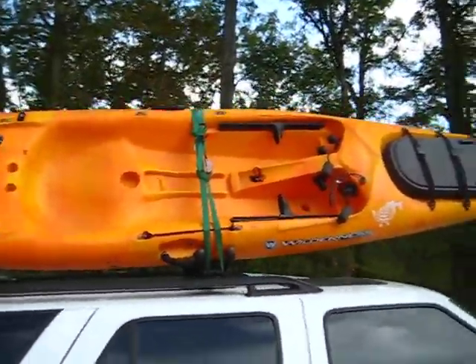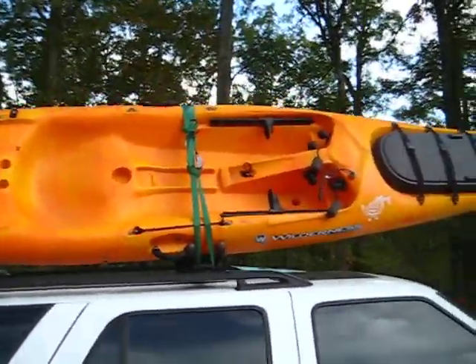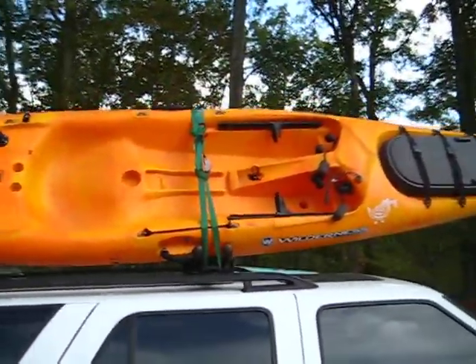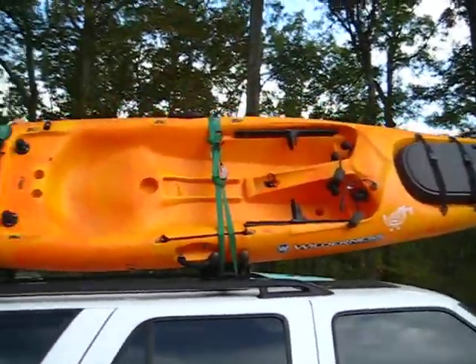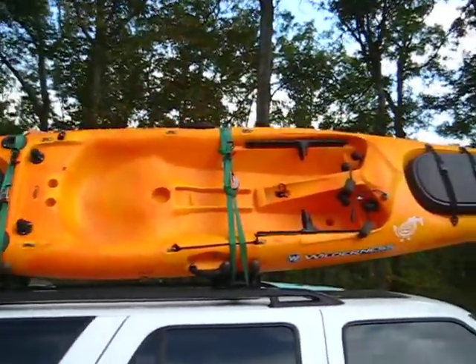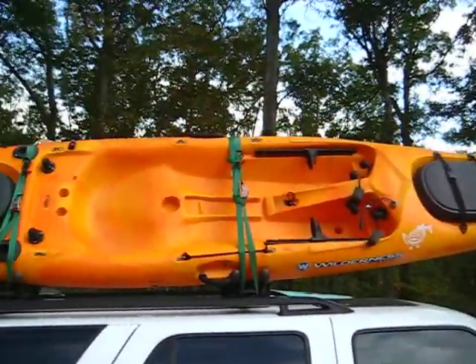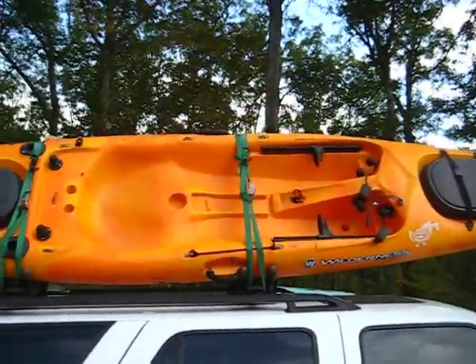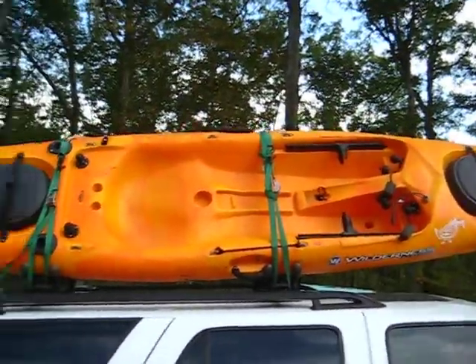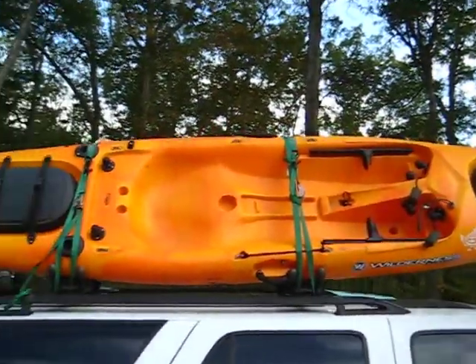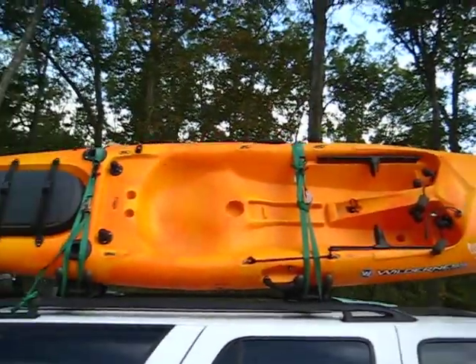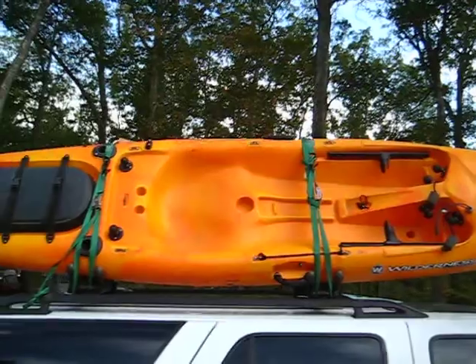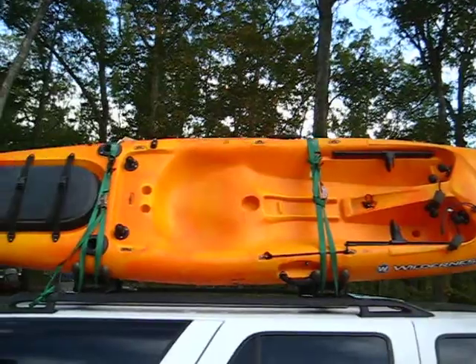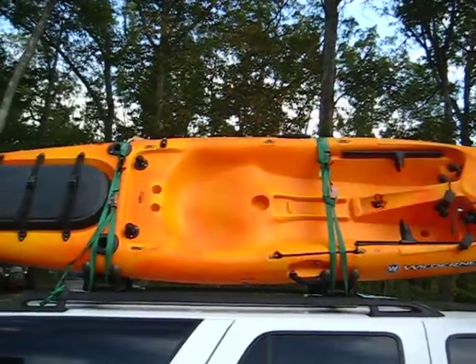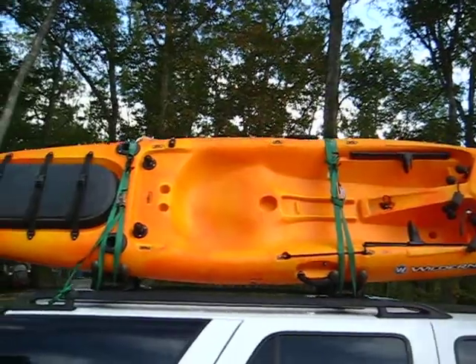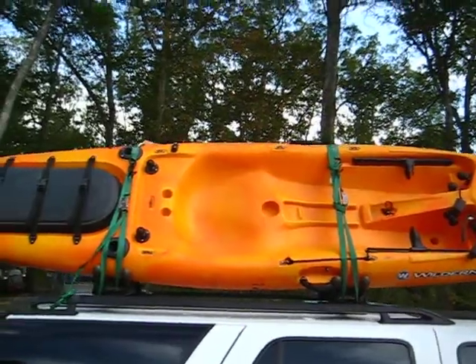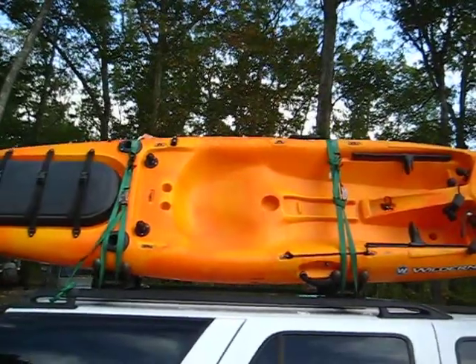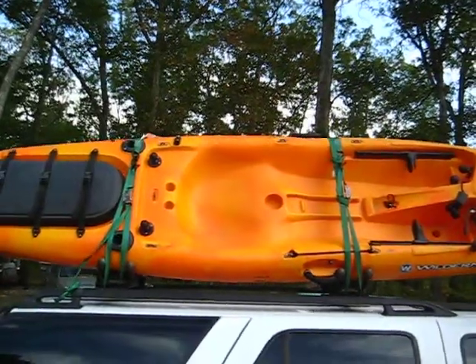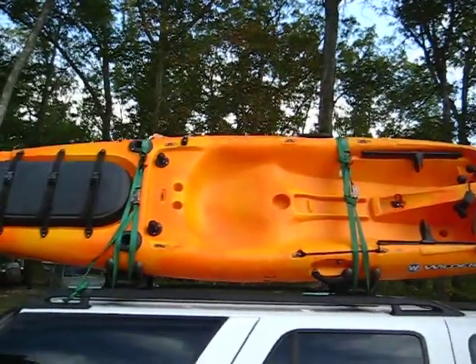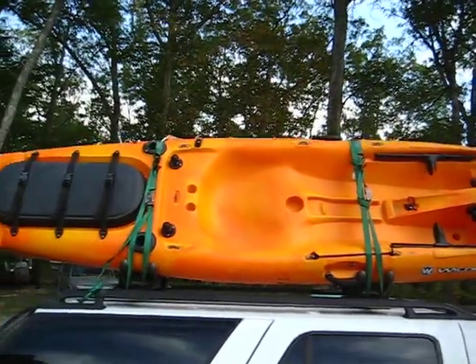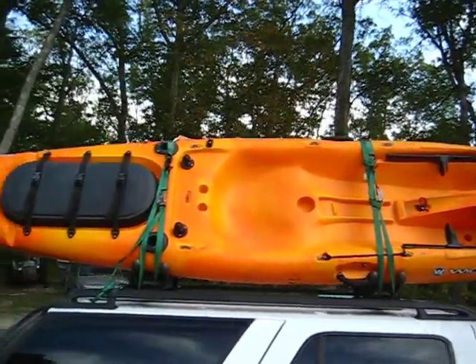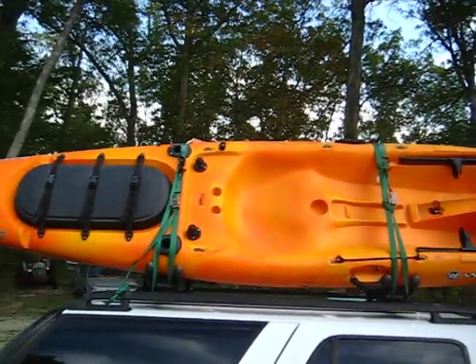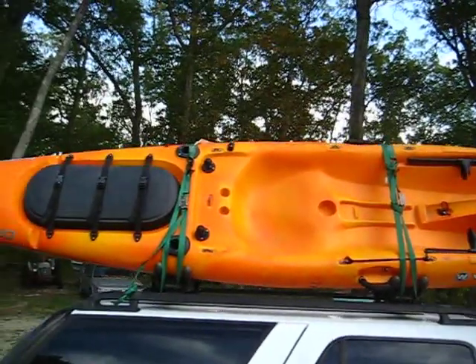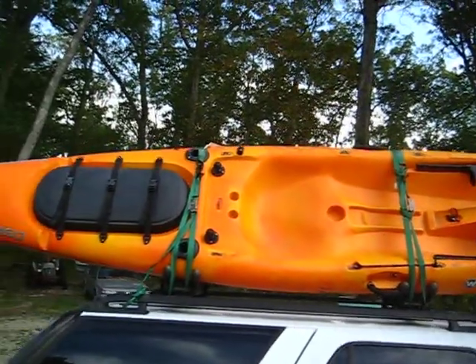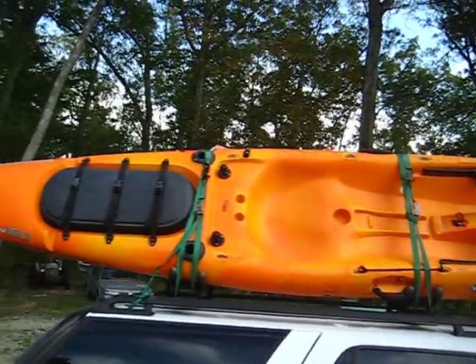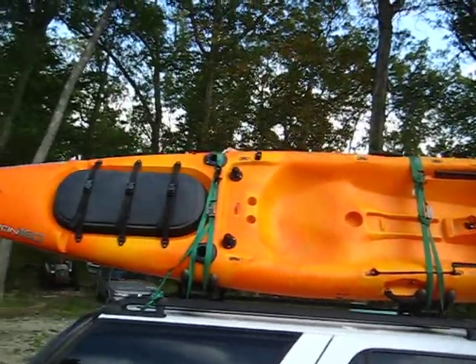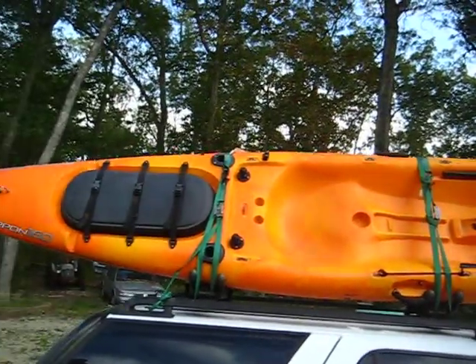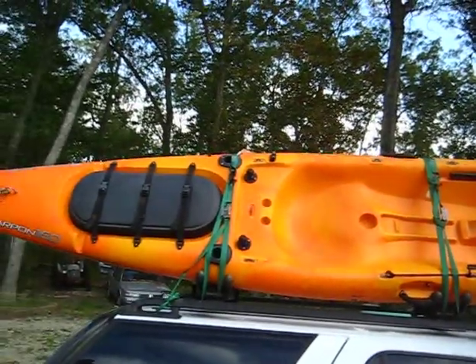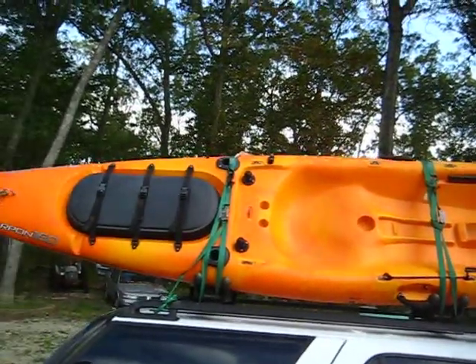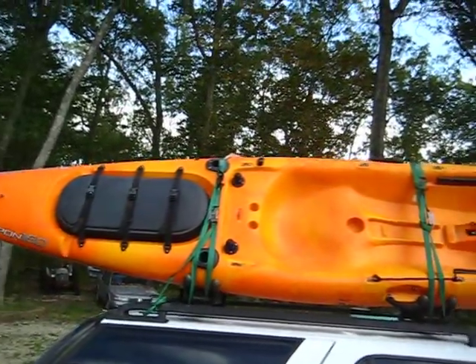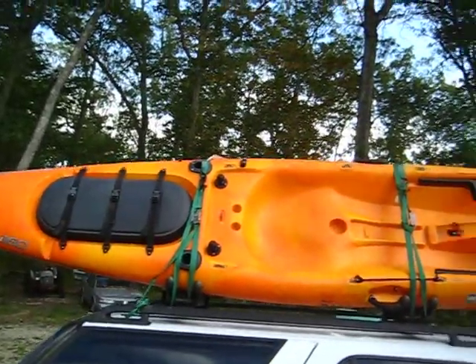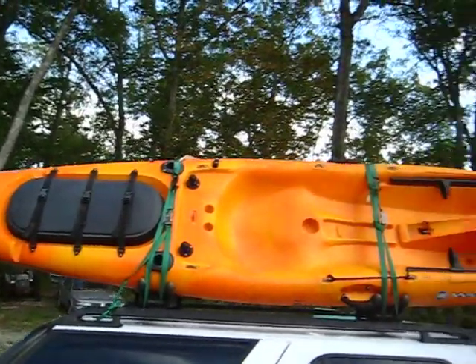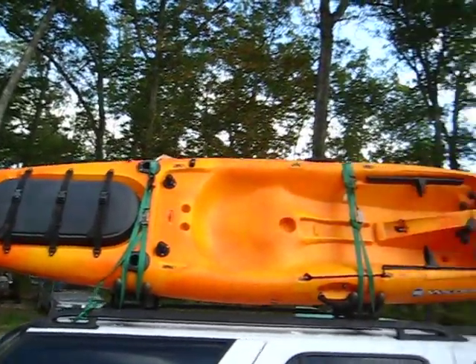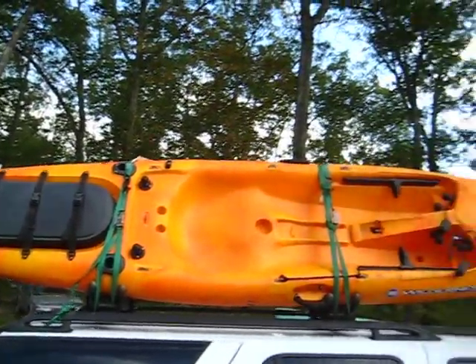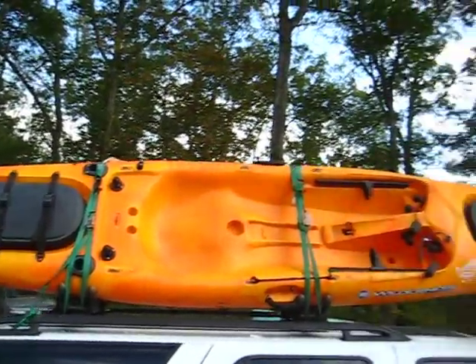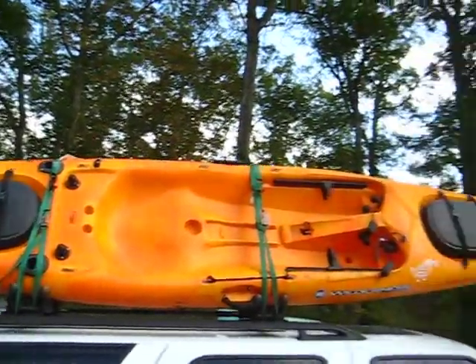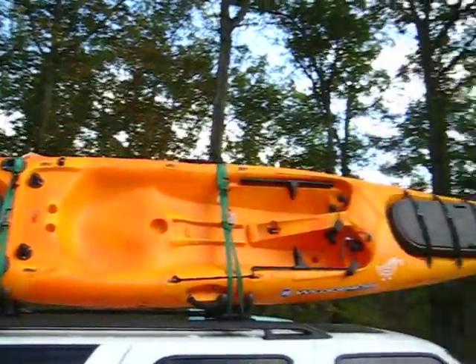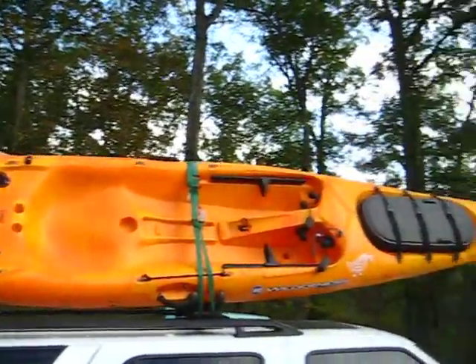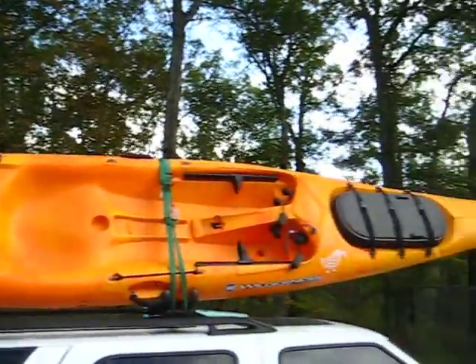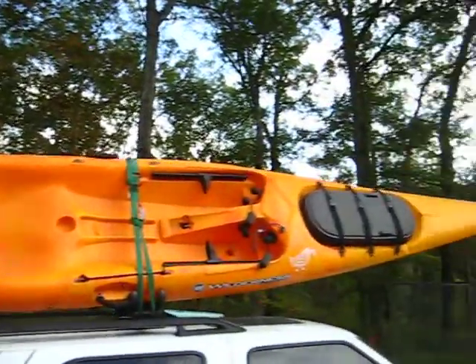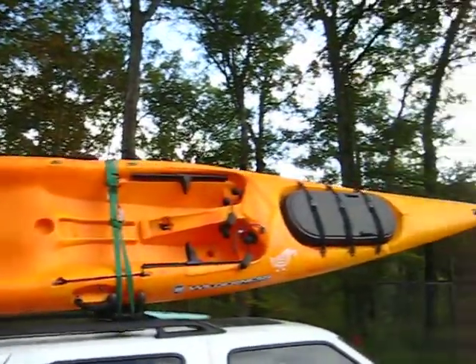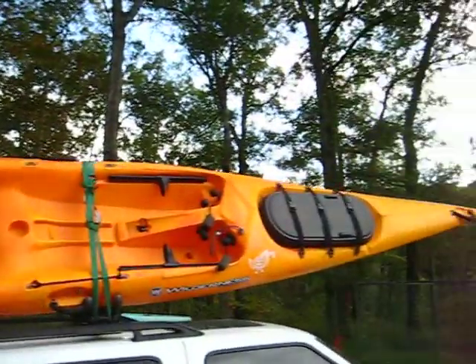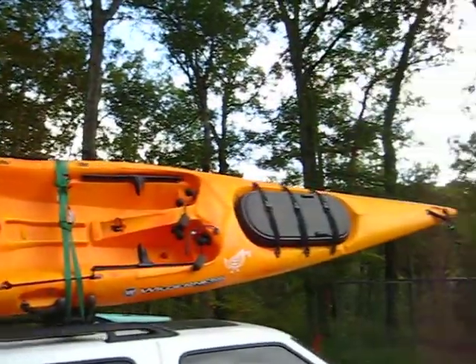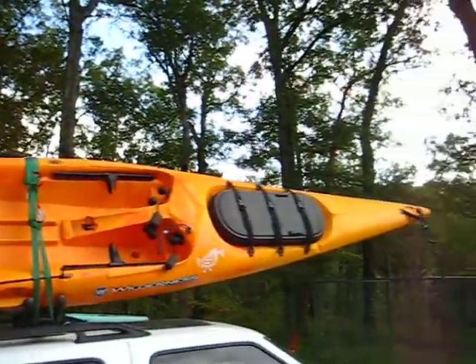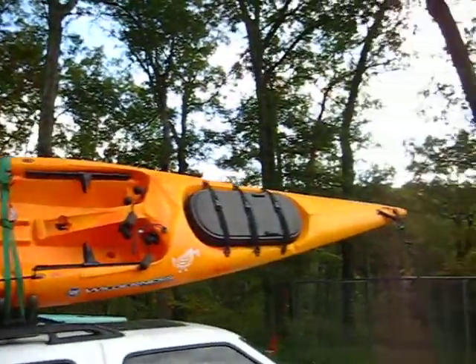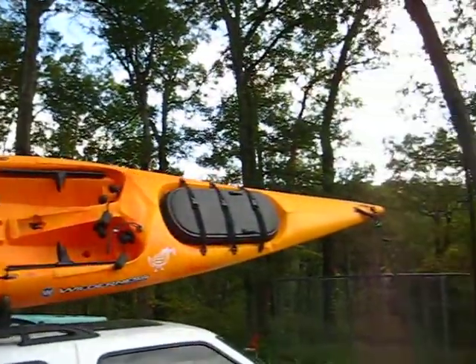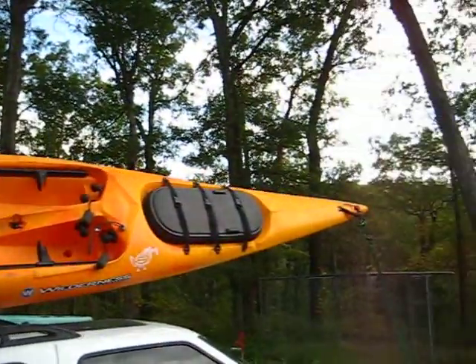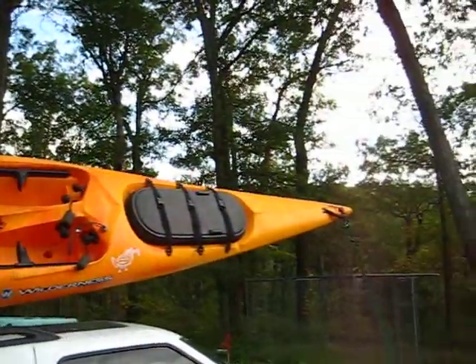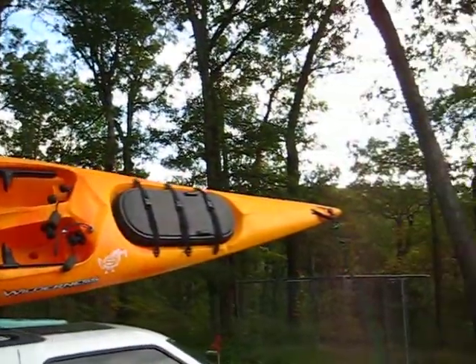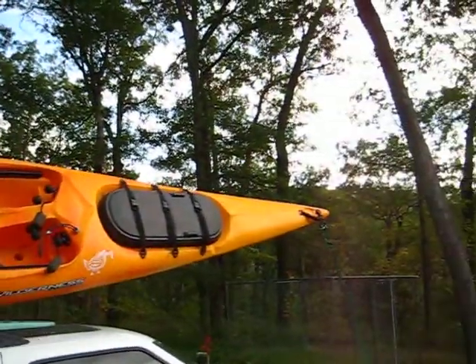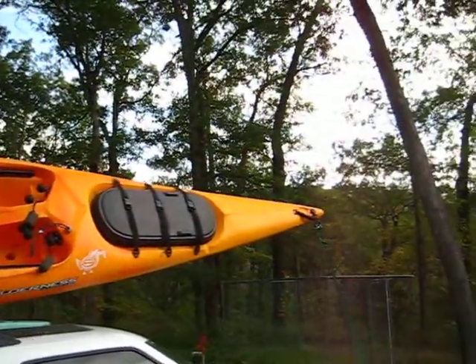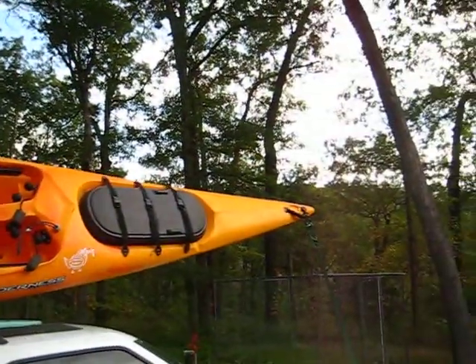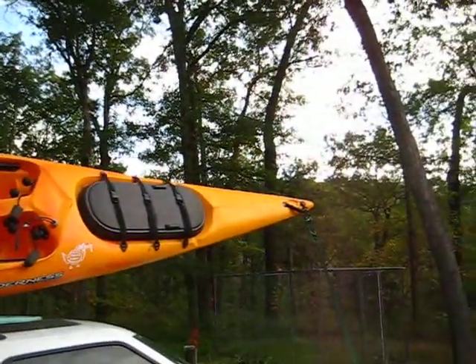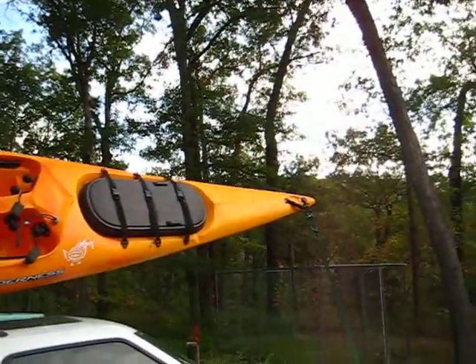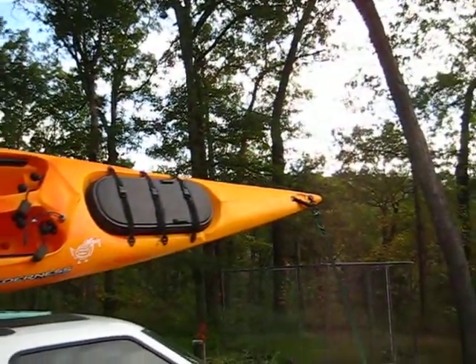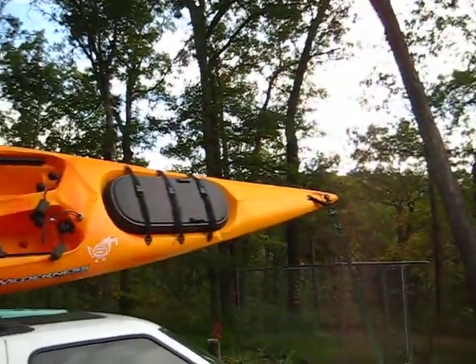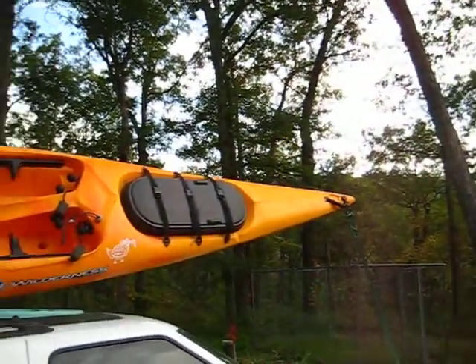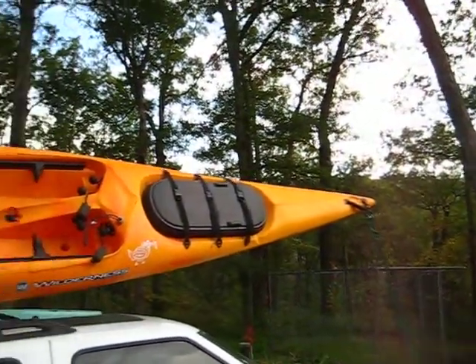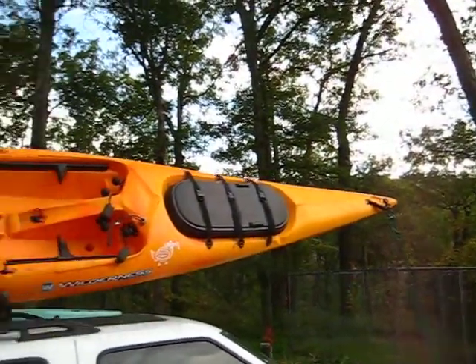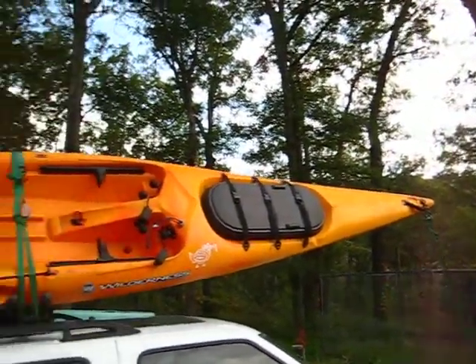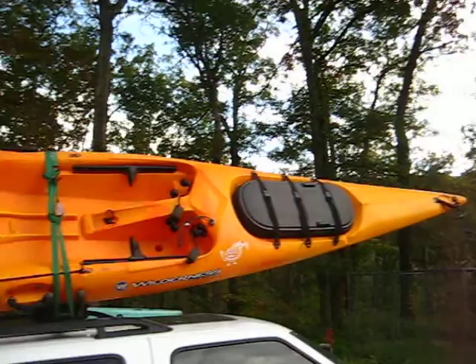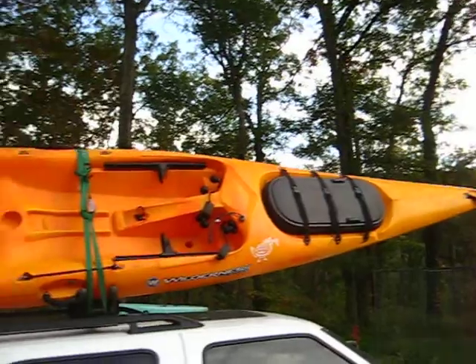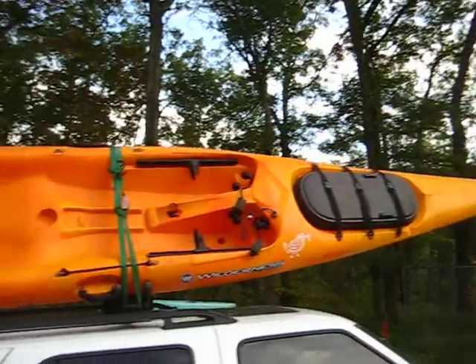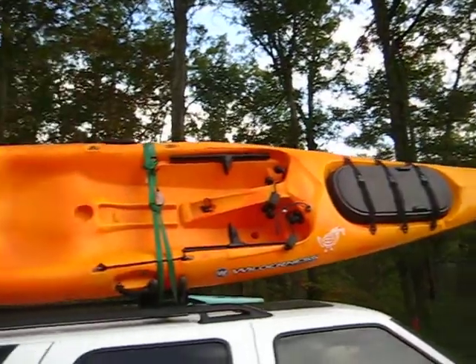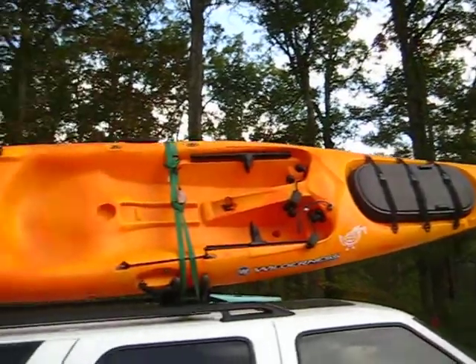The current model goes for over $1,100 right now on the Wilderness Systems website, so I think I got a heck of a deal.